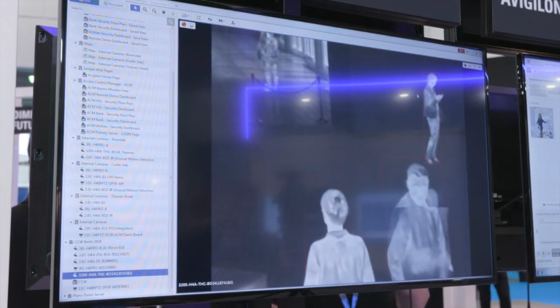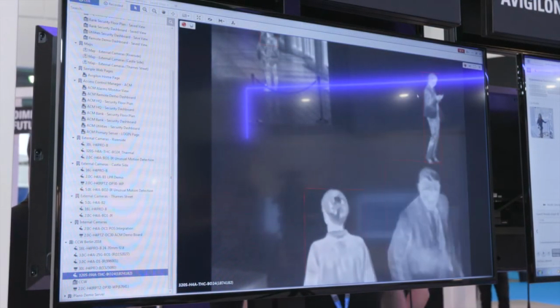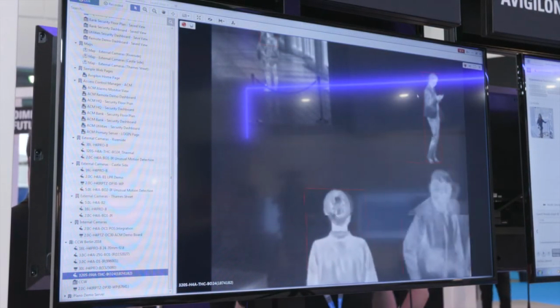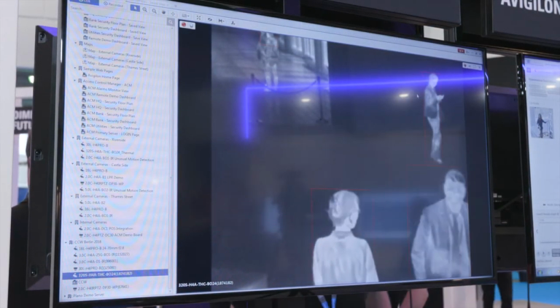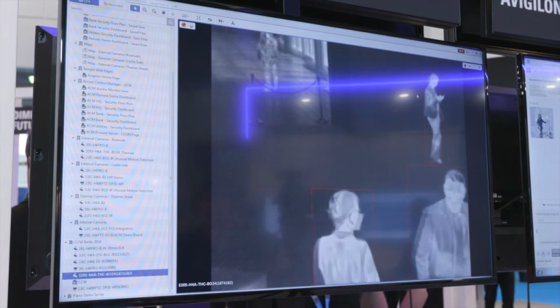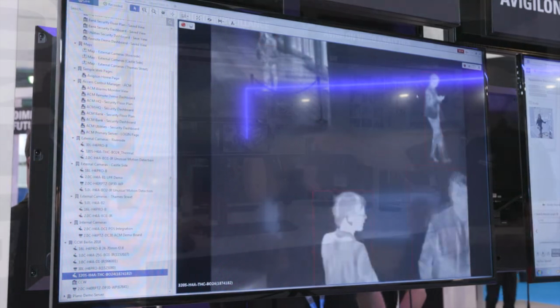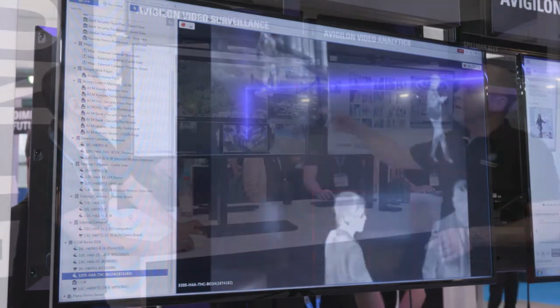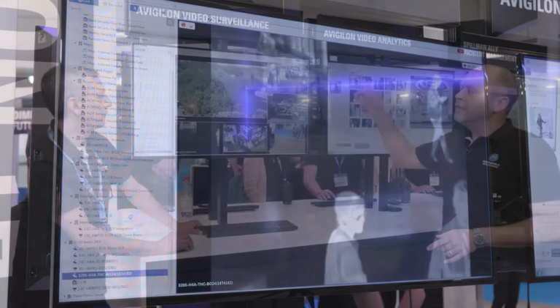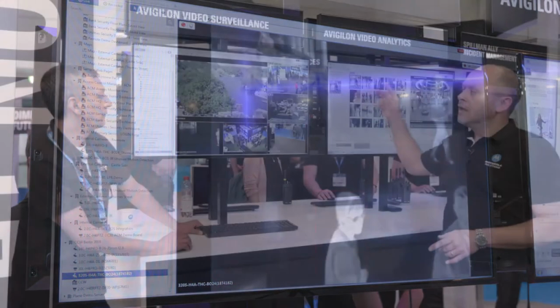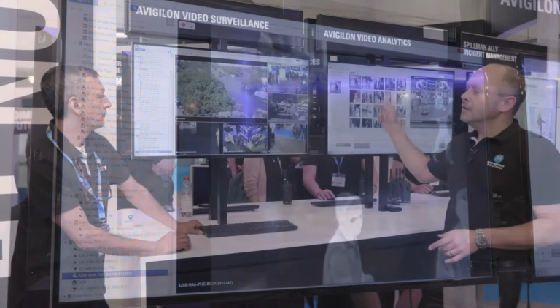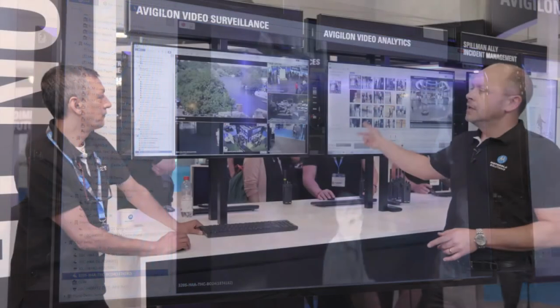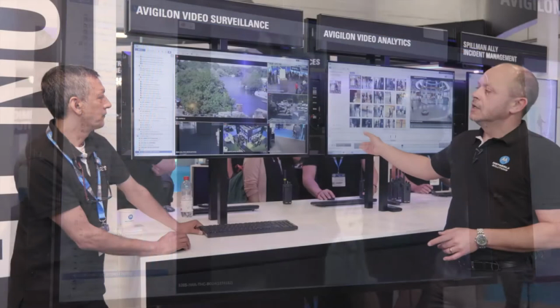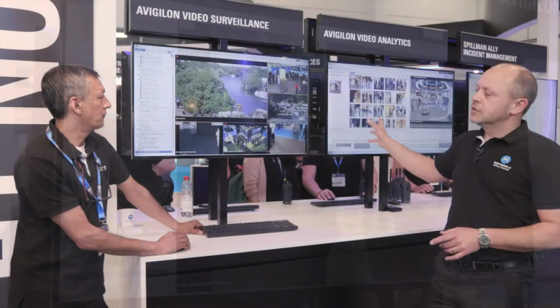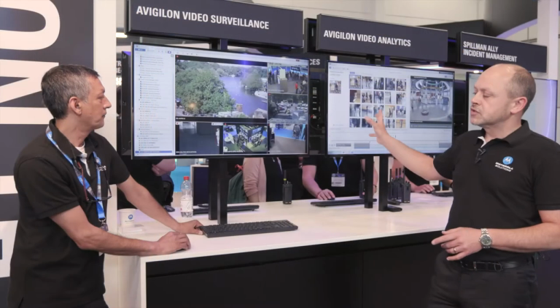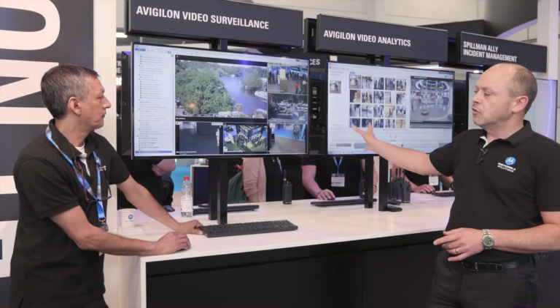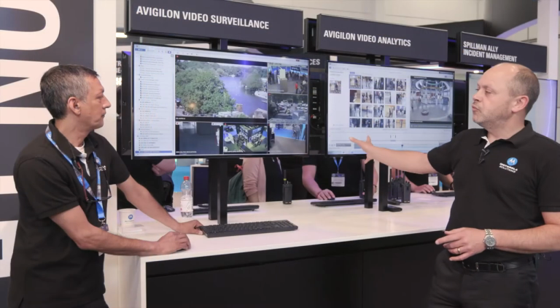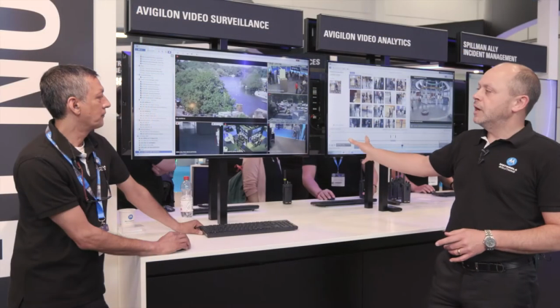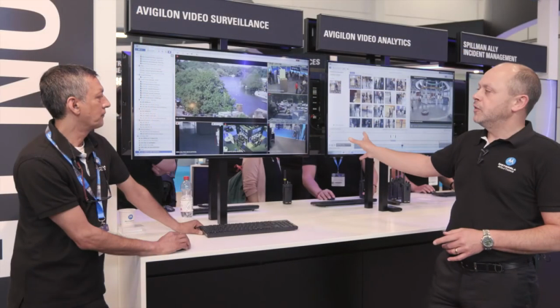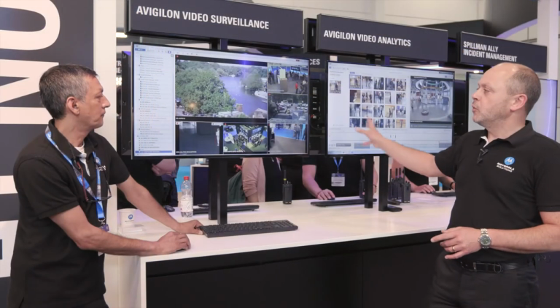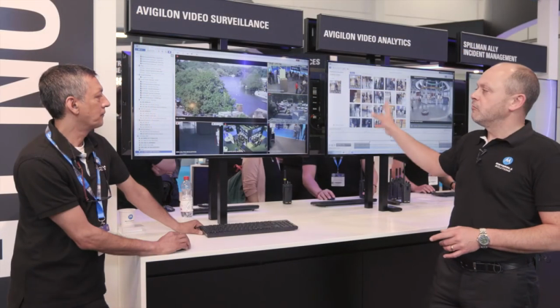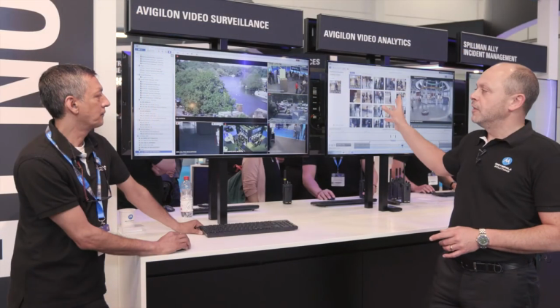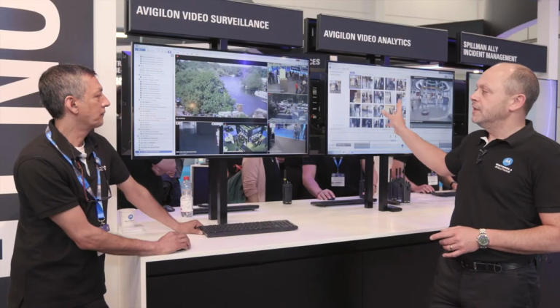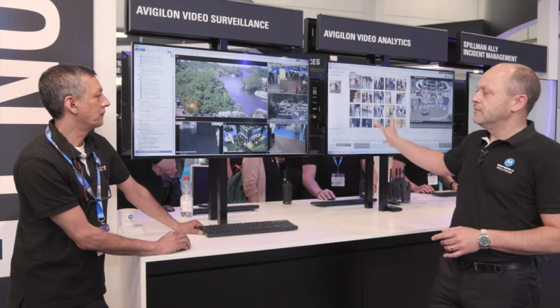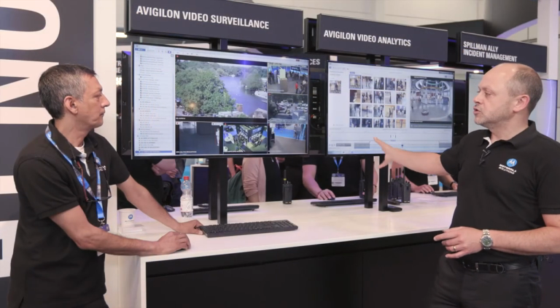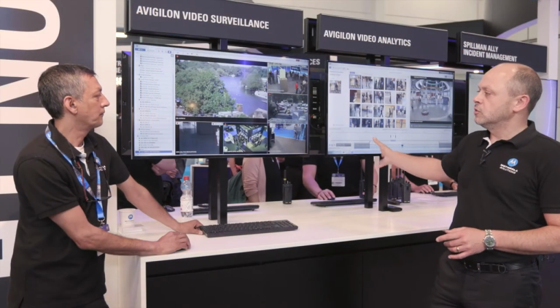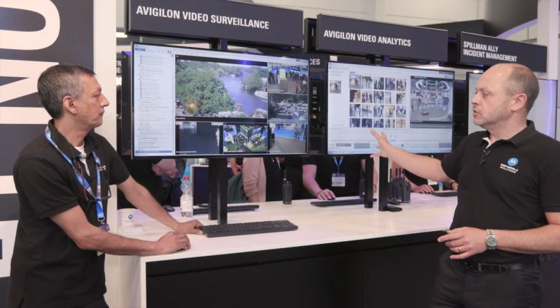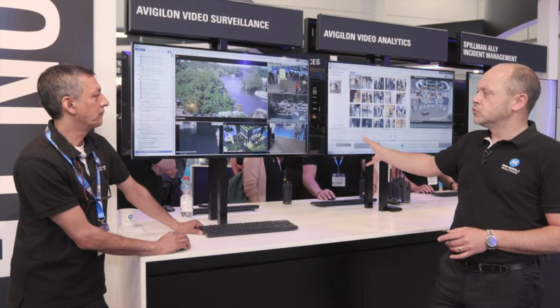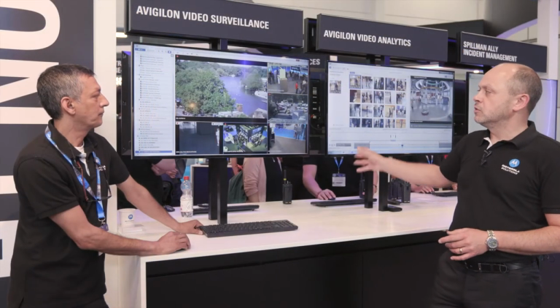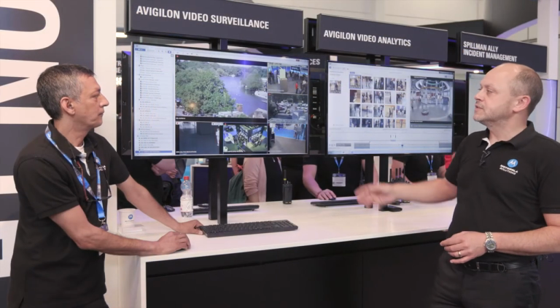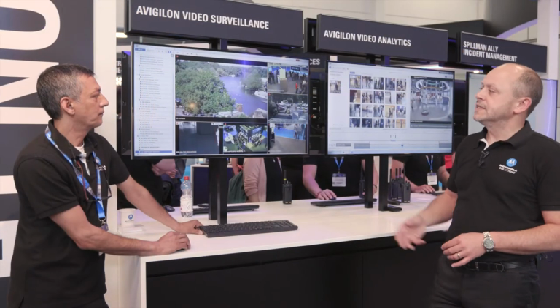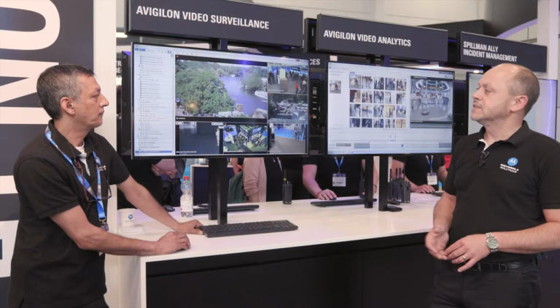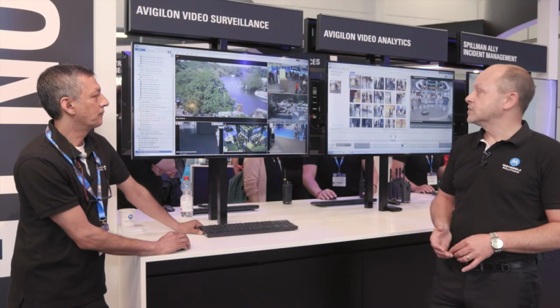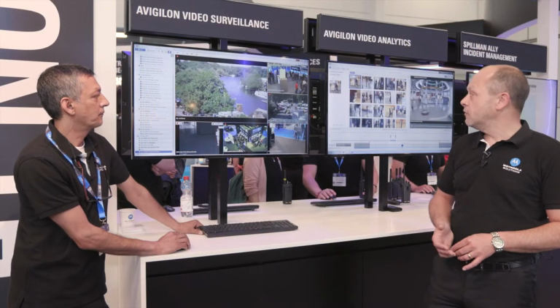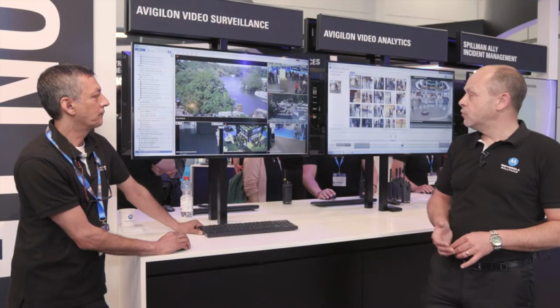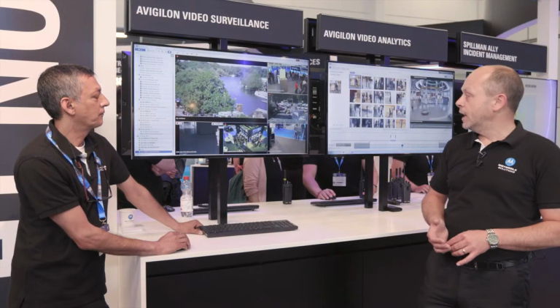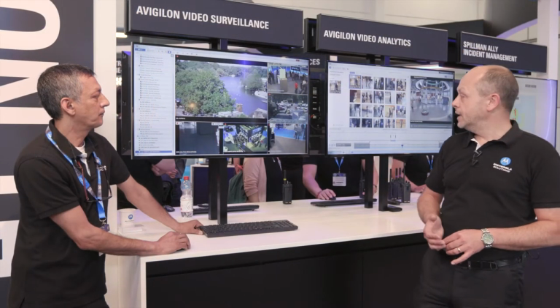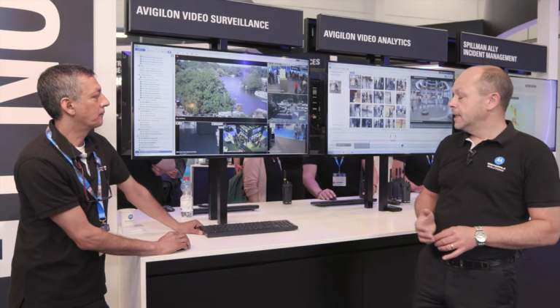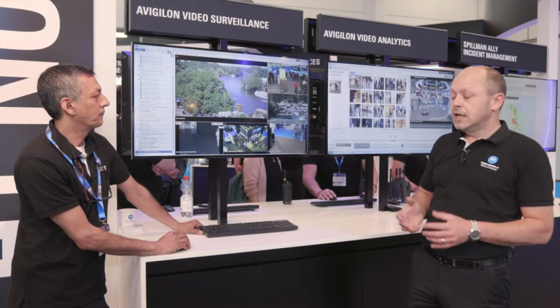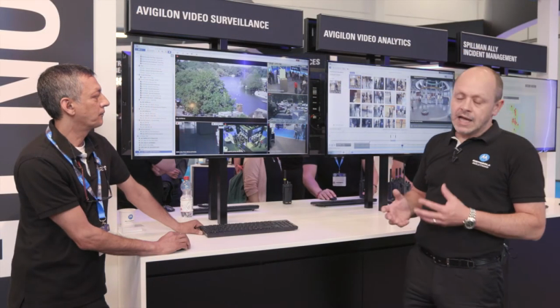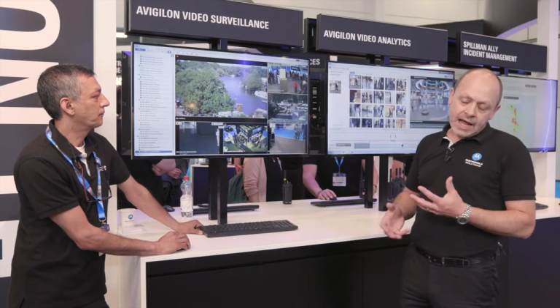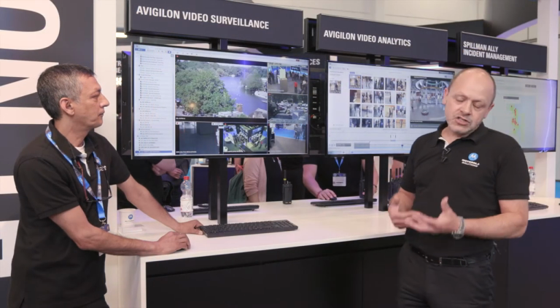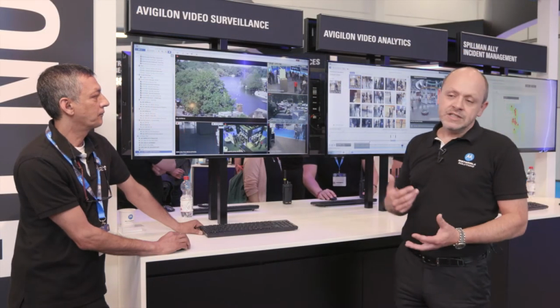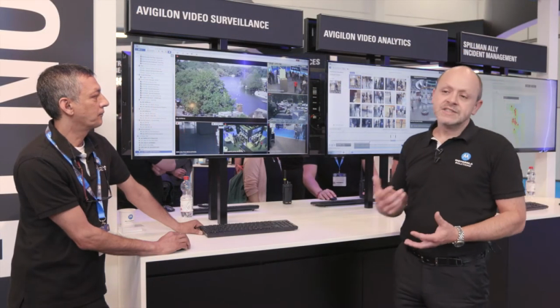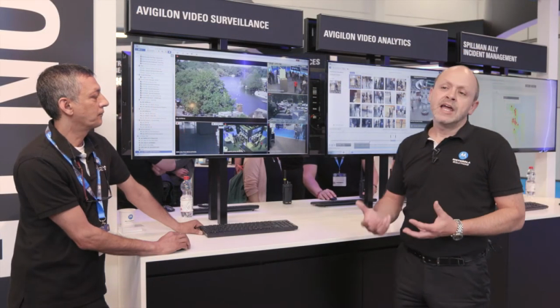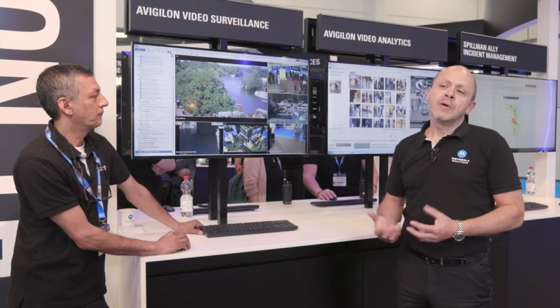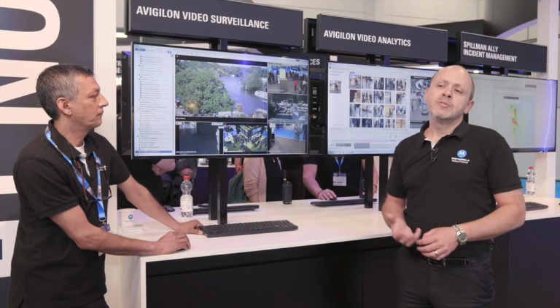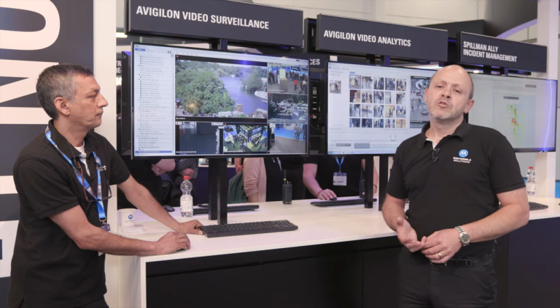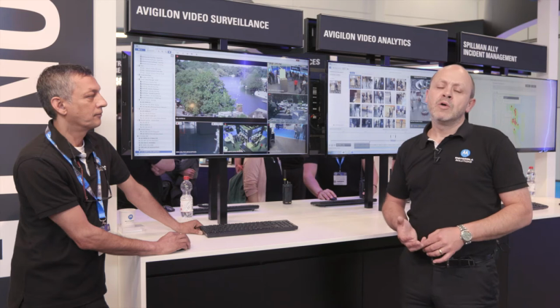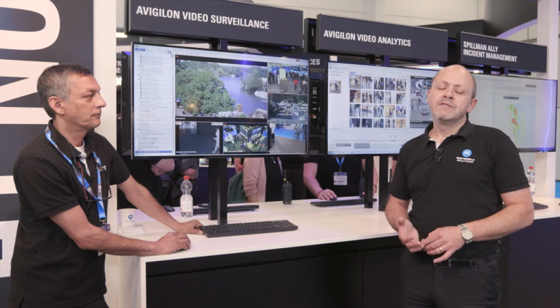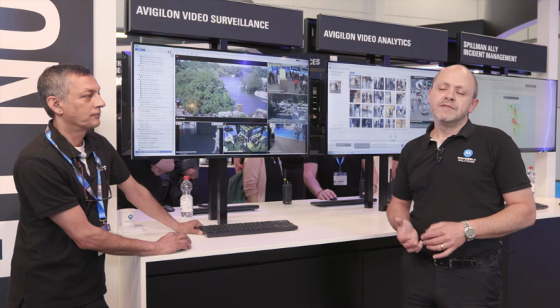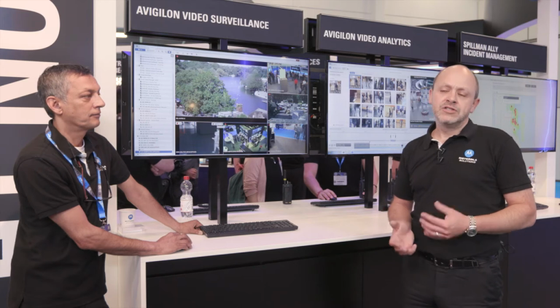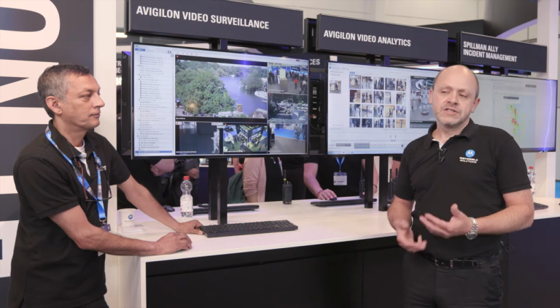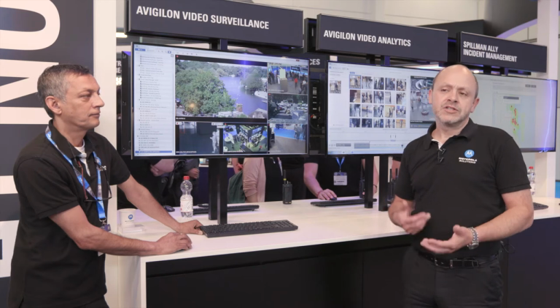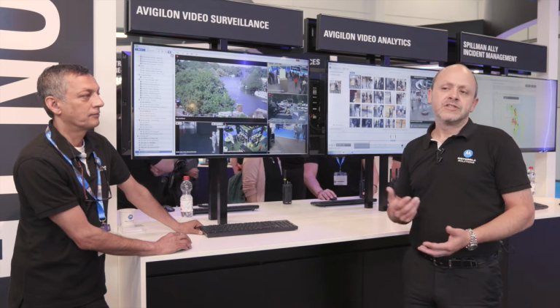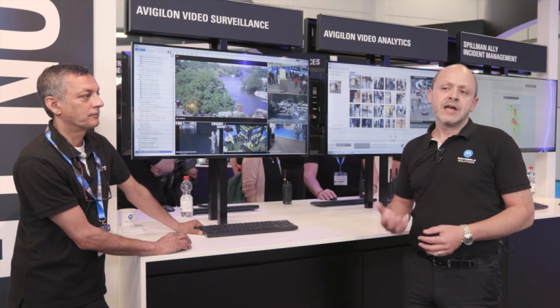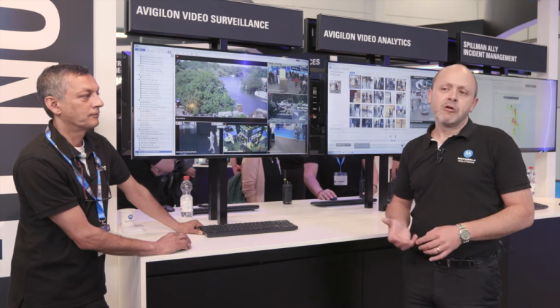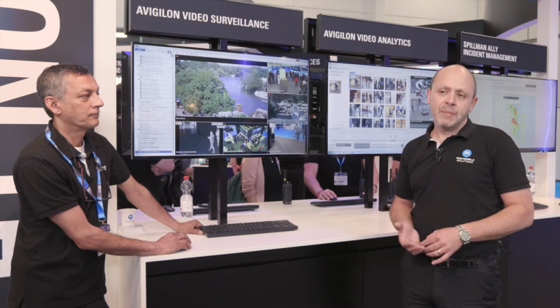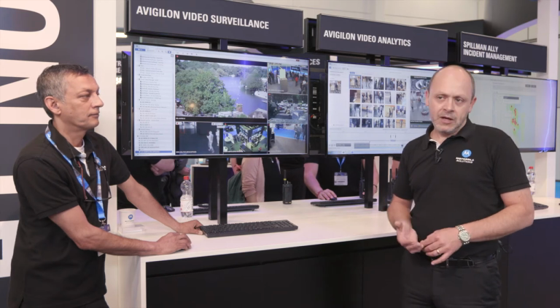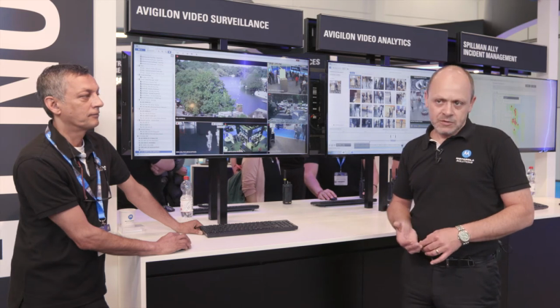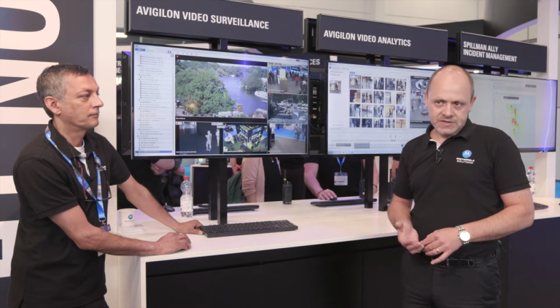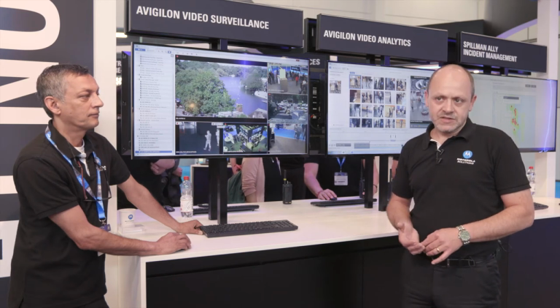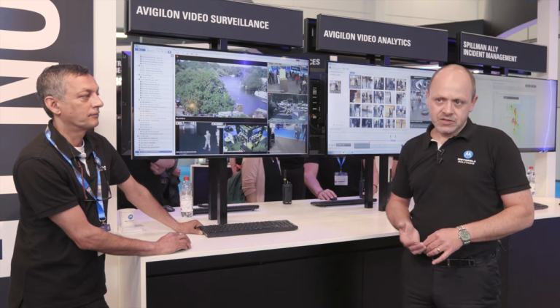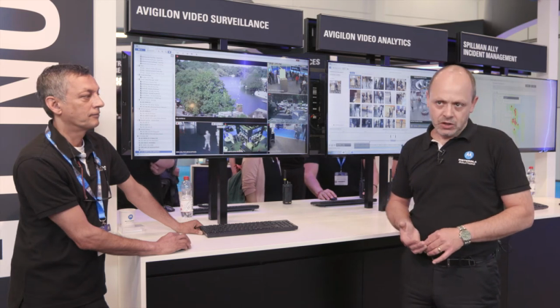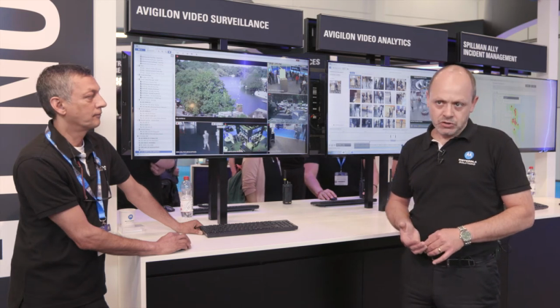Taking it further, the software that we run — the Avigilon Control Center software — is now able to run features such as our appearance search.